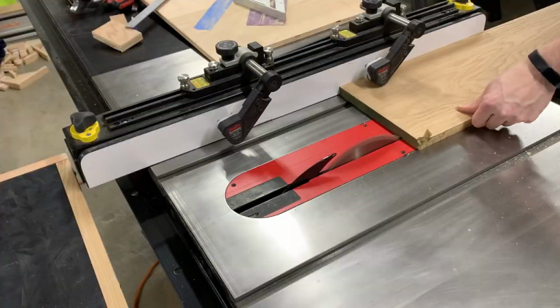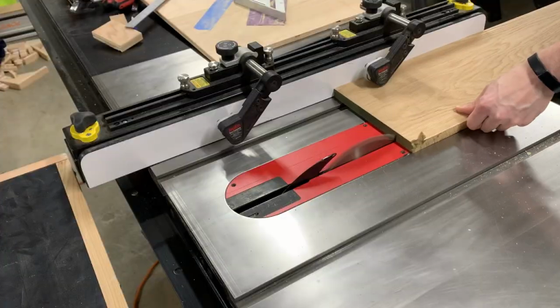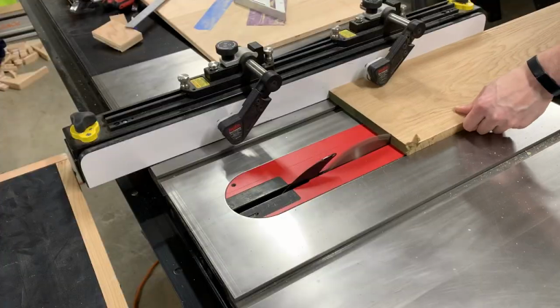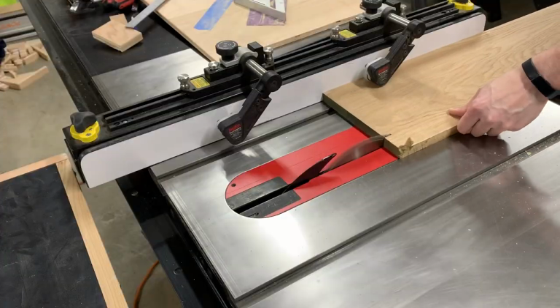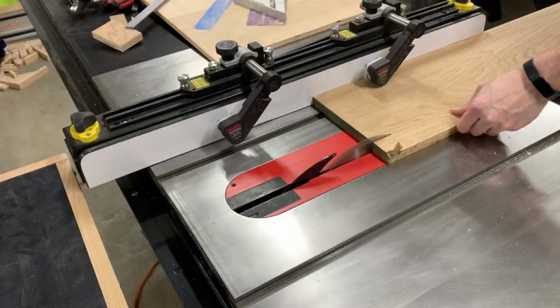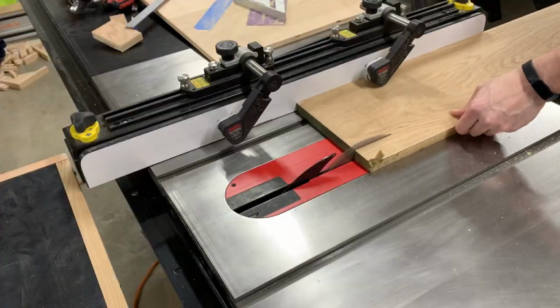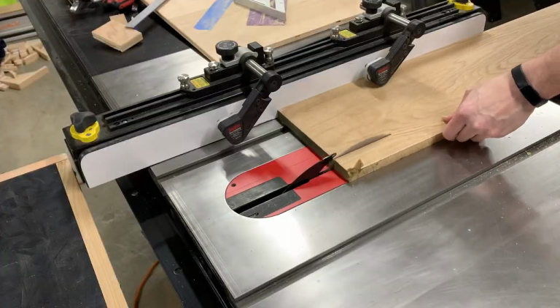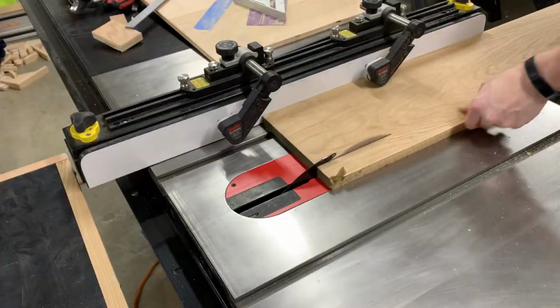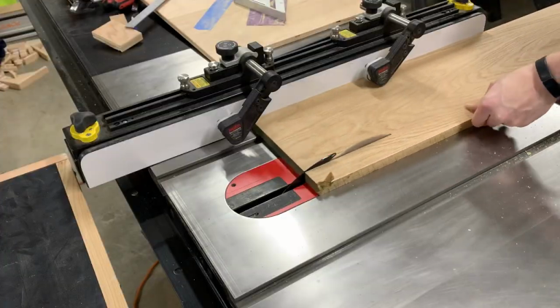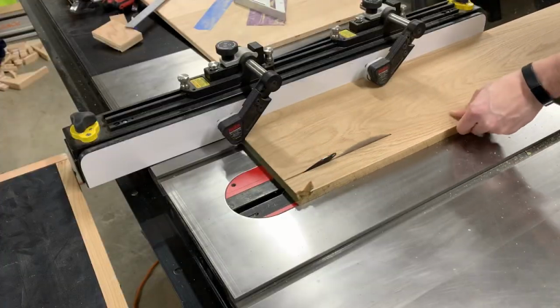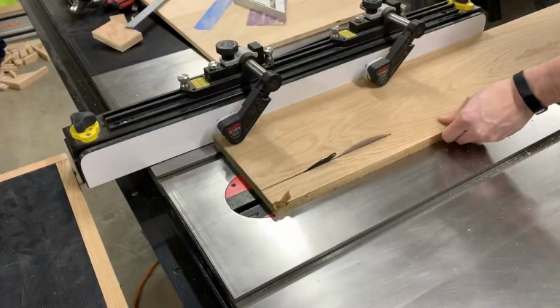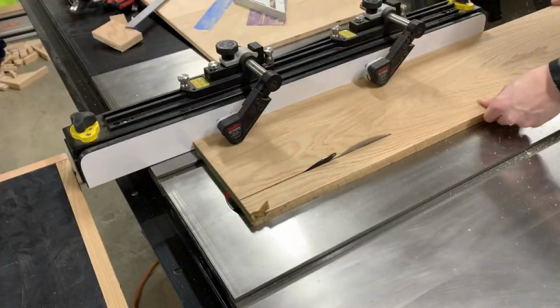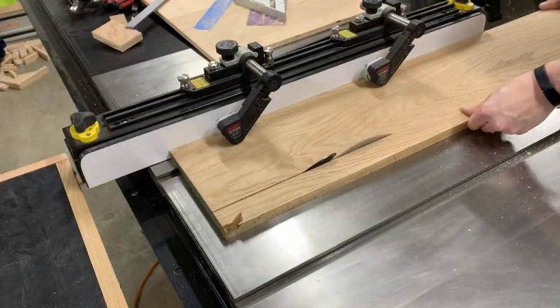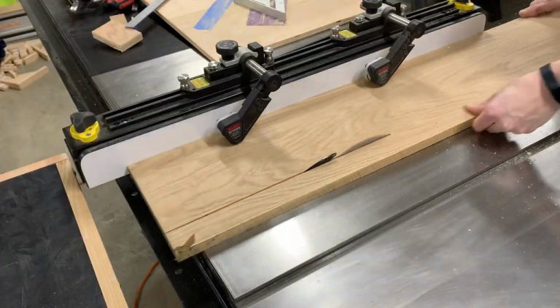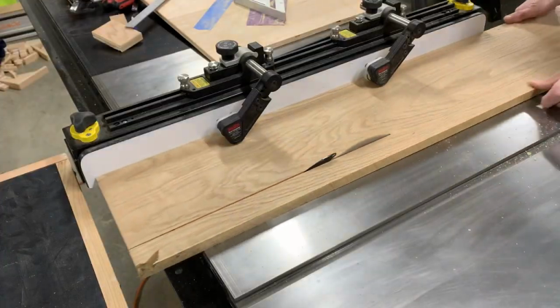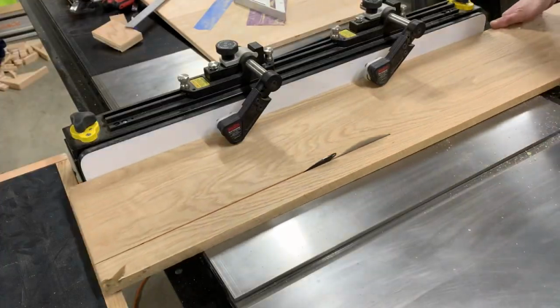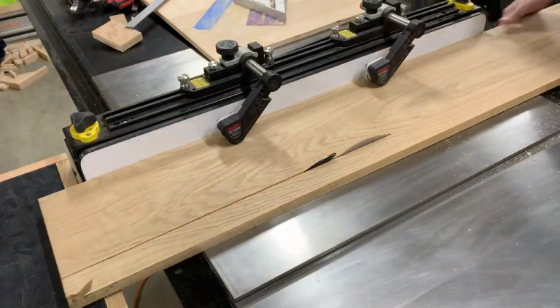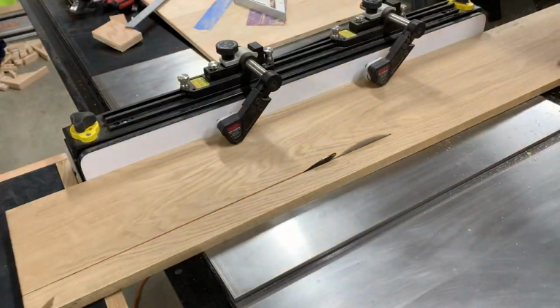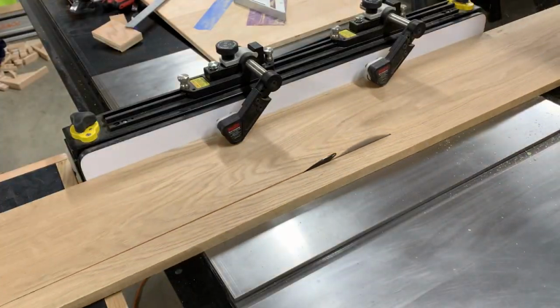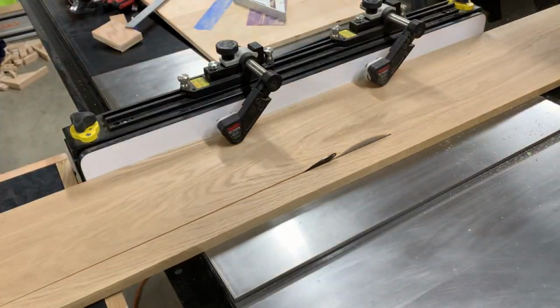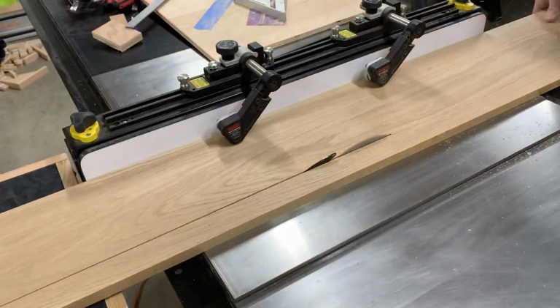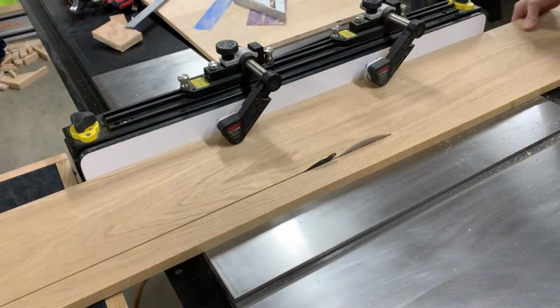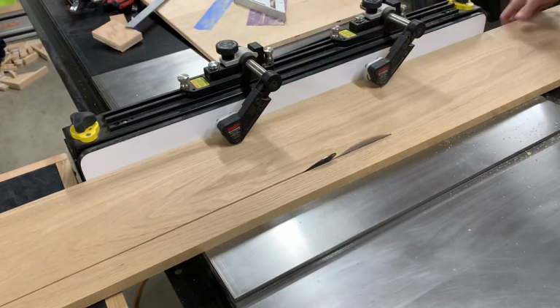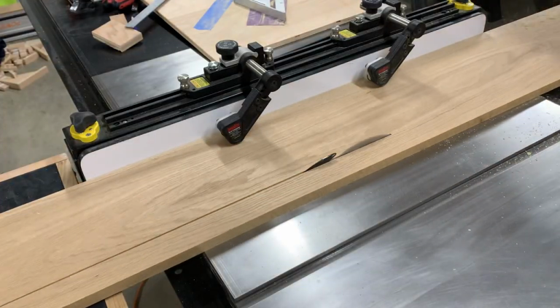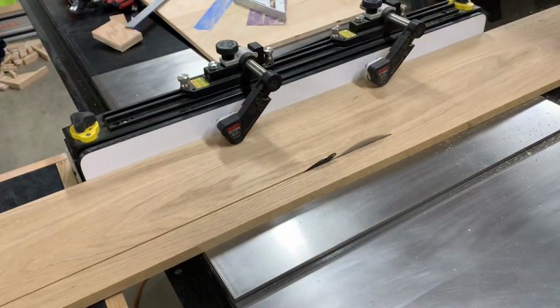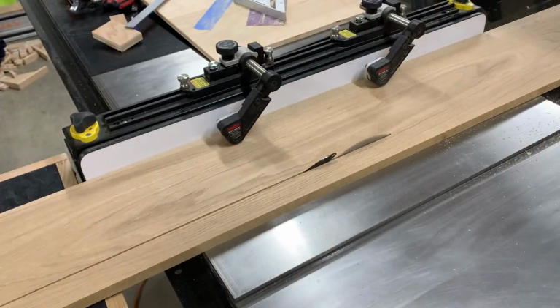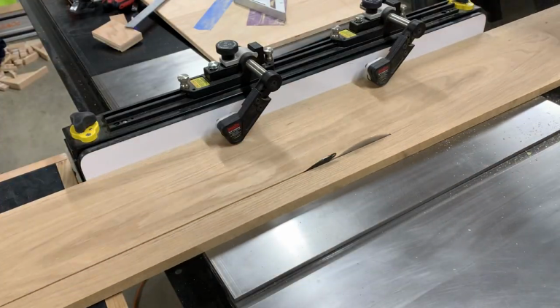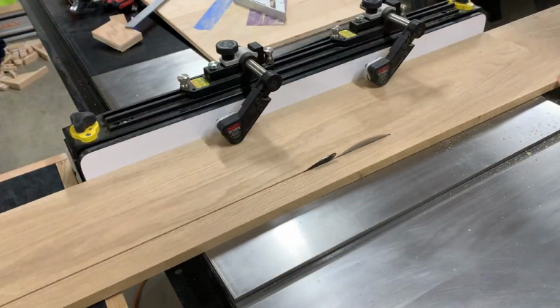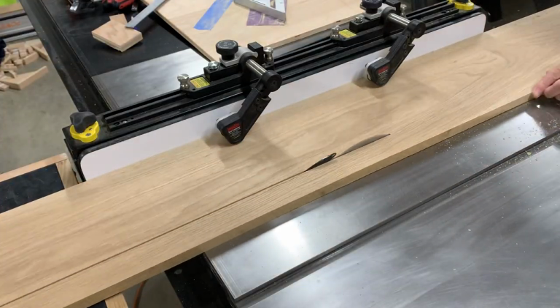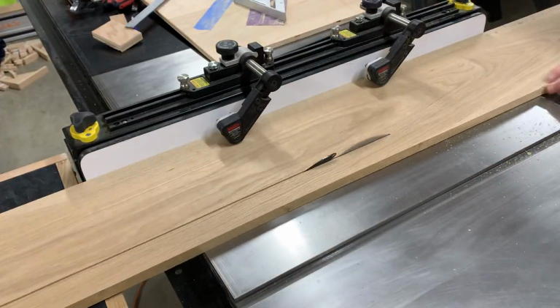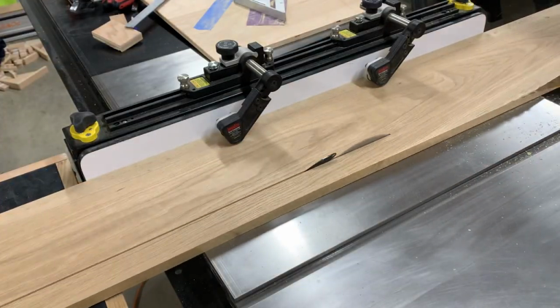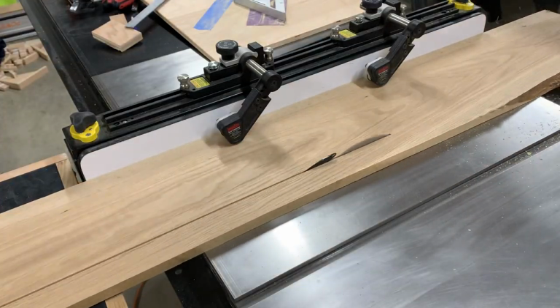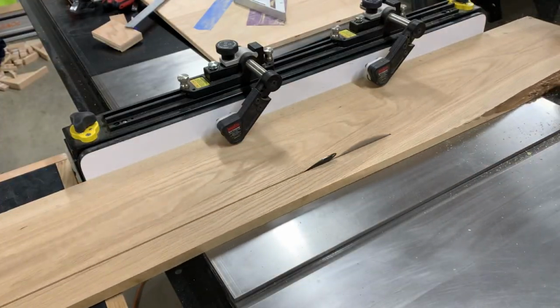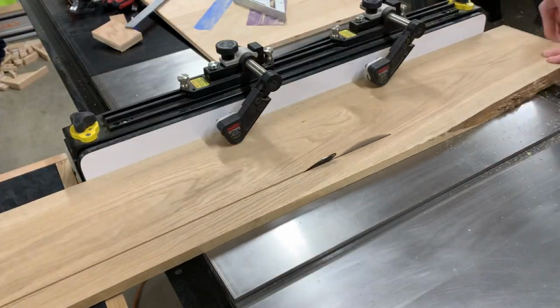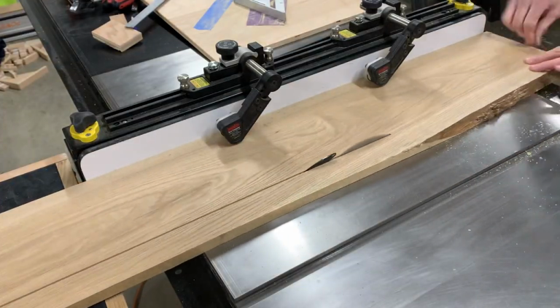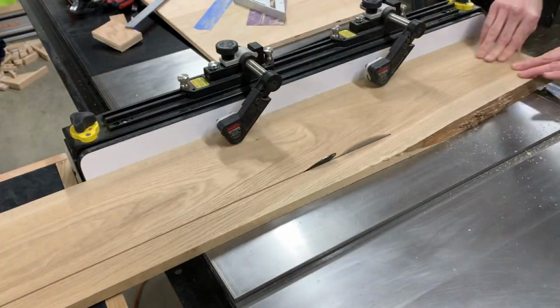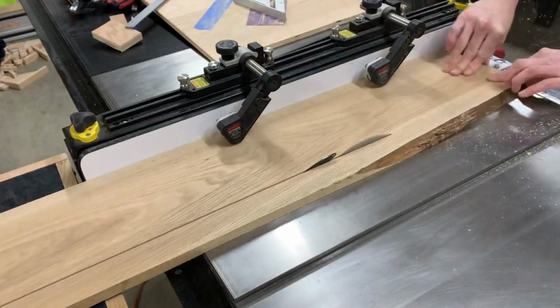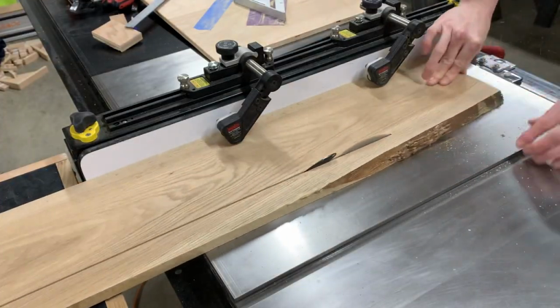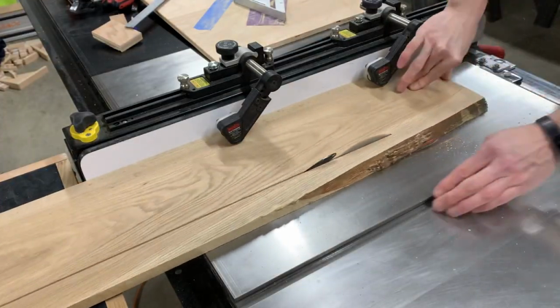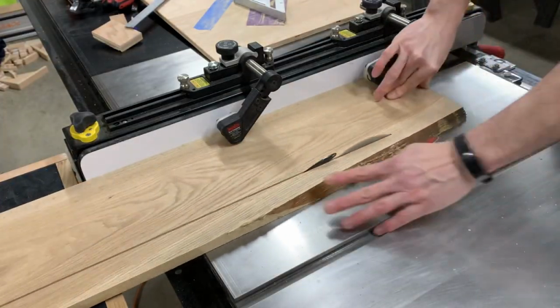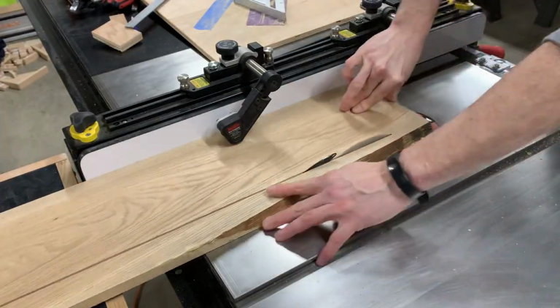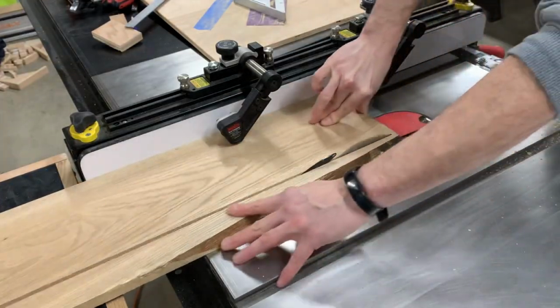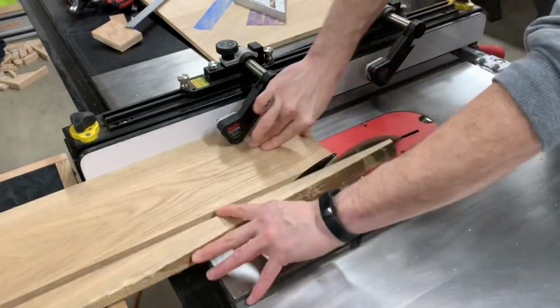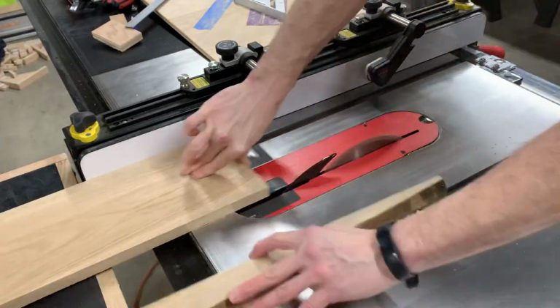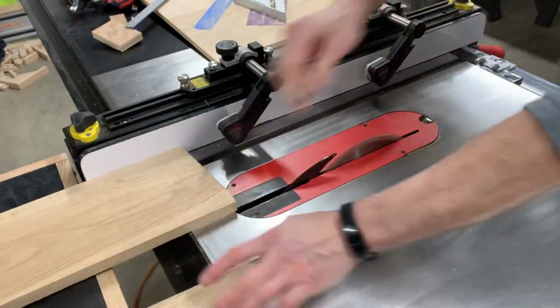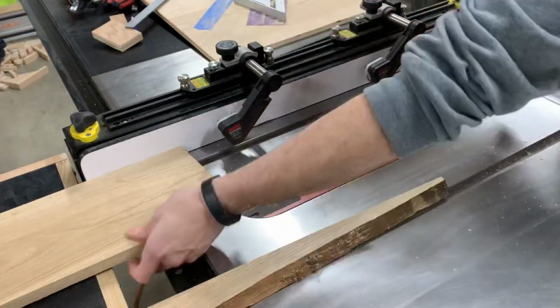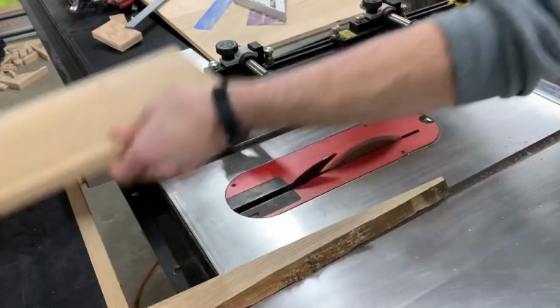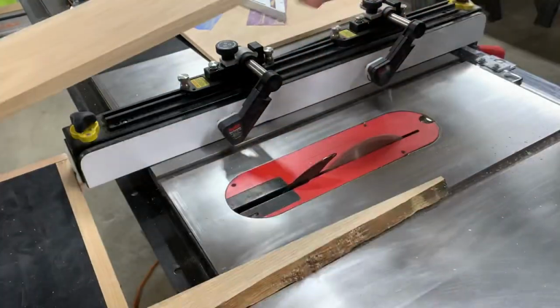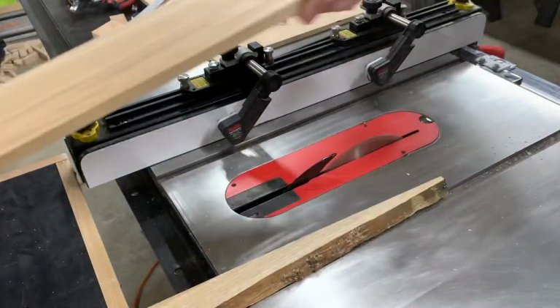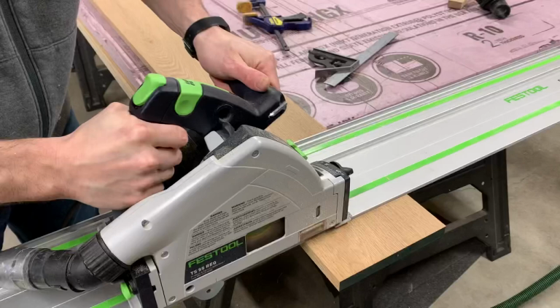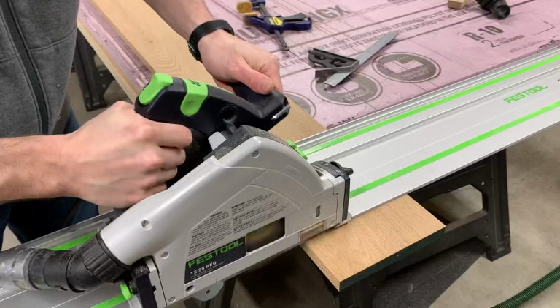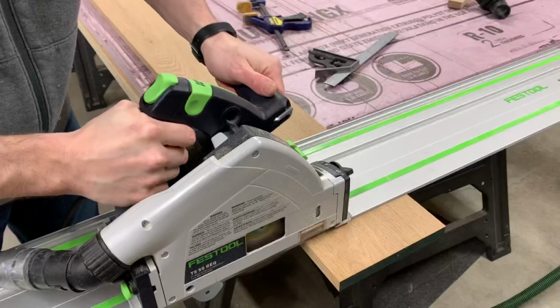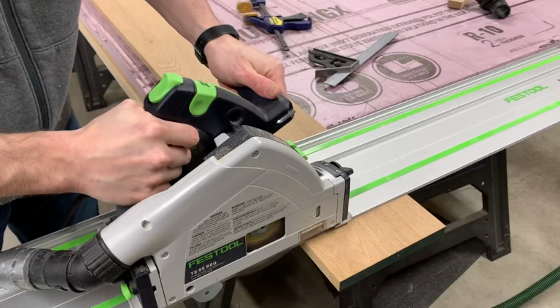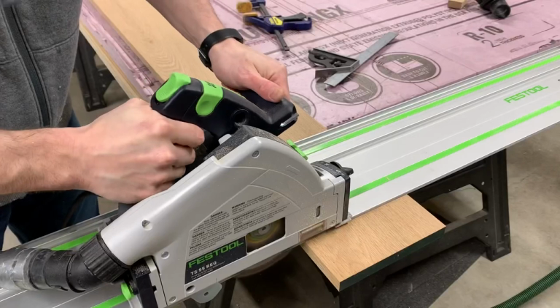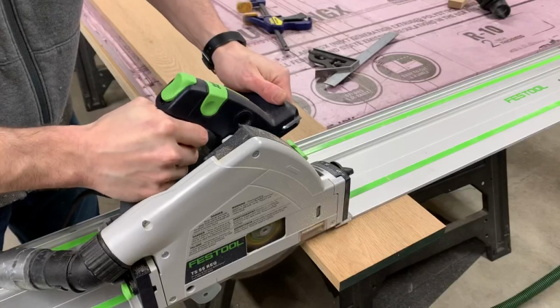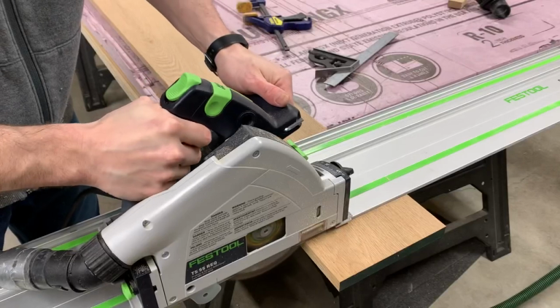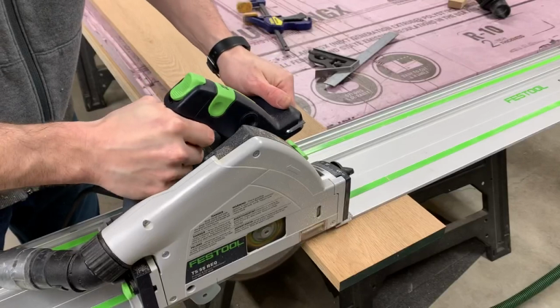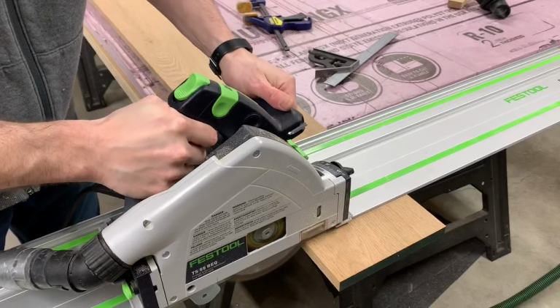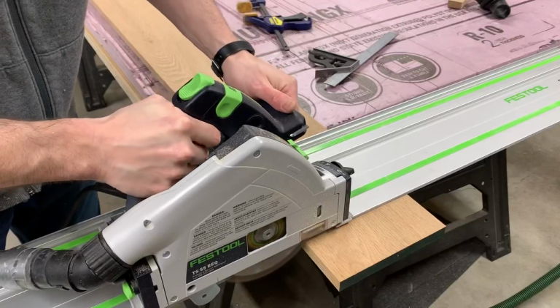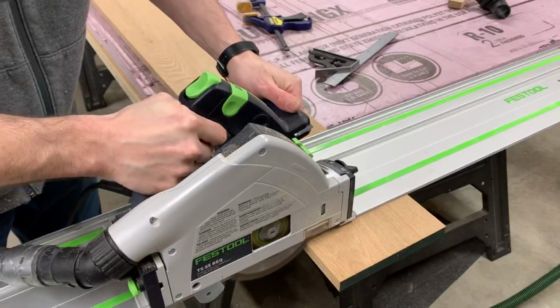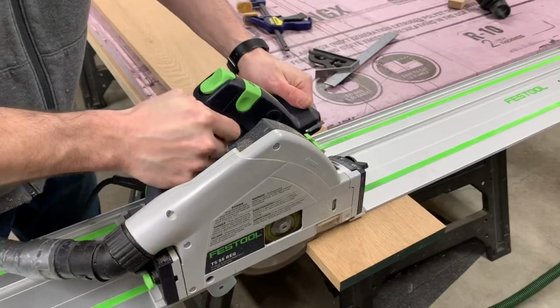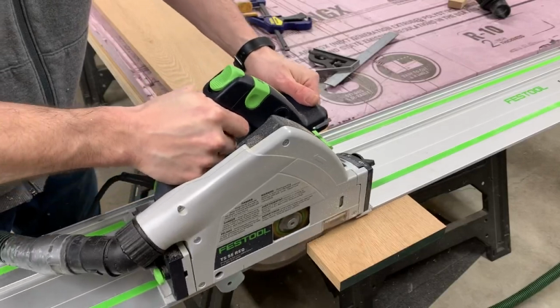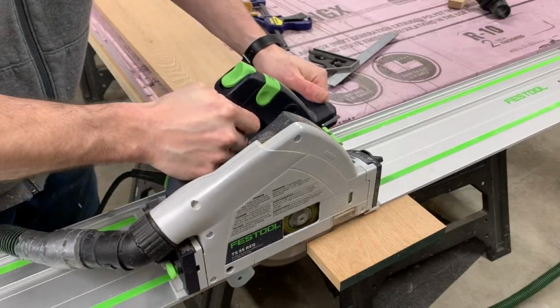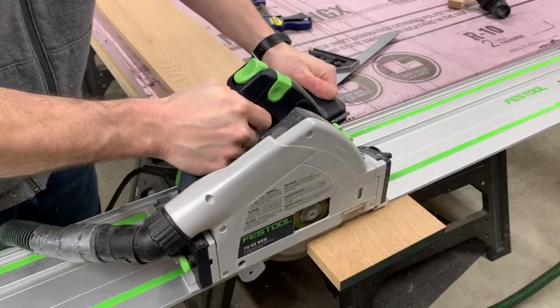With the face frame done, I moved on to the drawer faces. I went with the simple slab style, so the drawer faces came together pretty quickly.